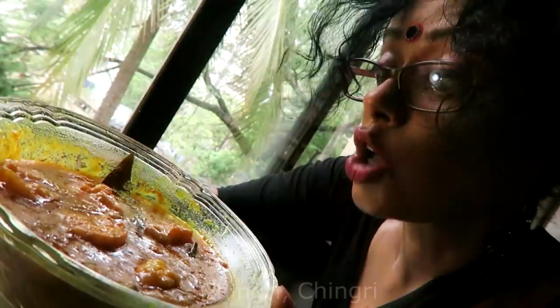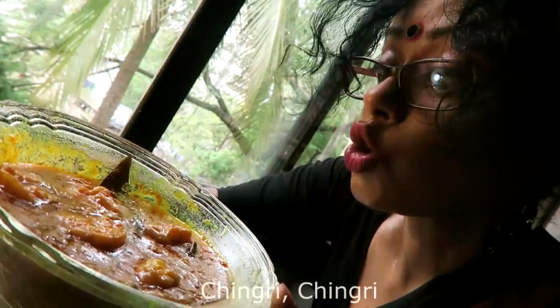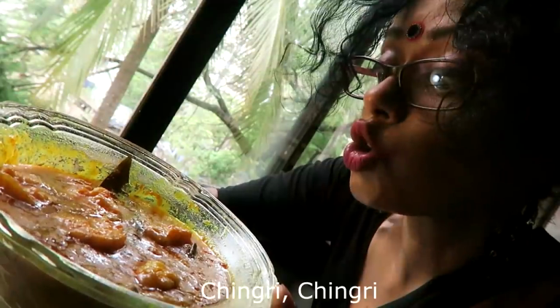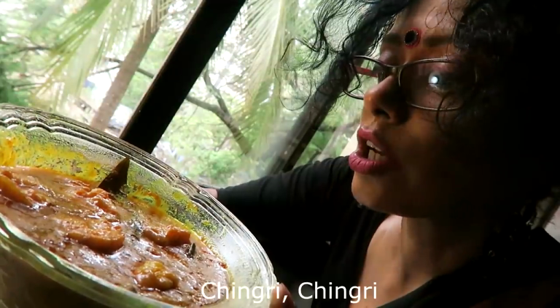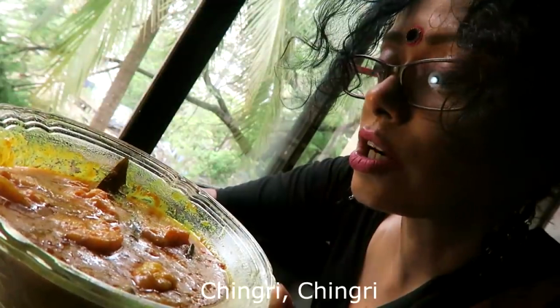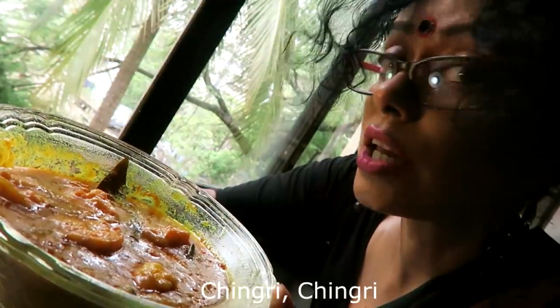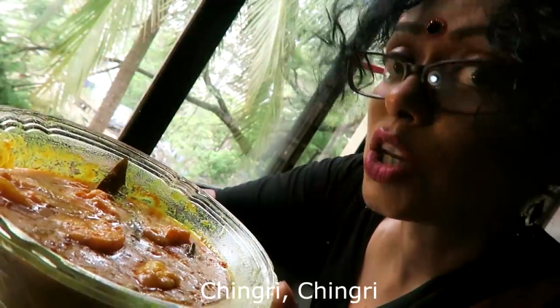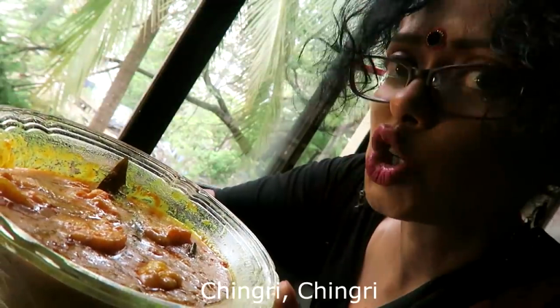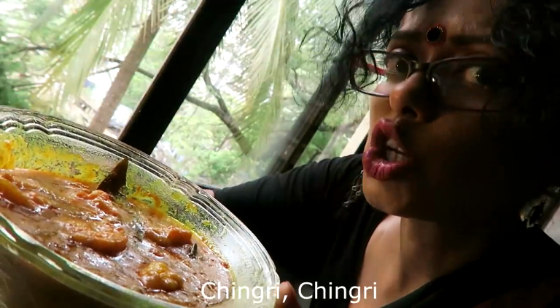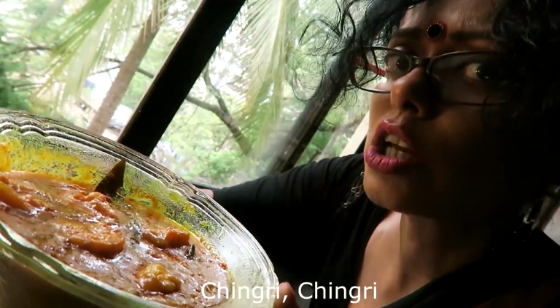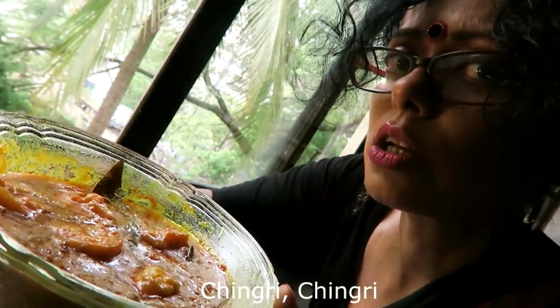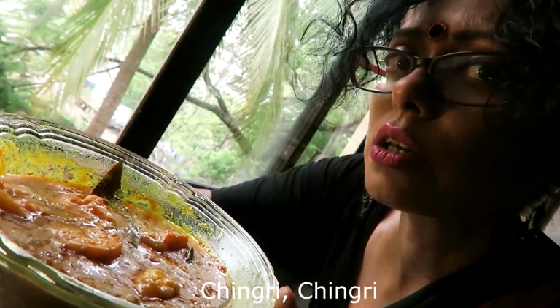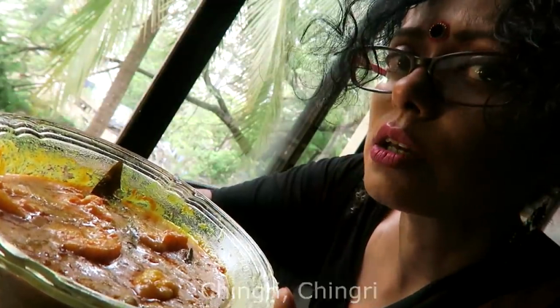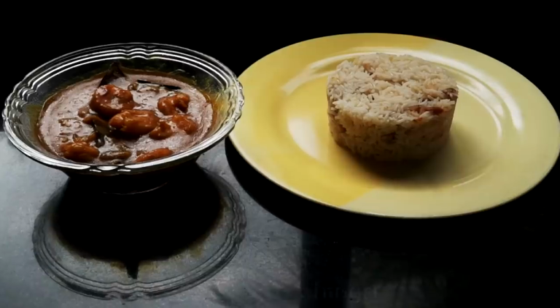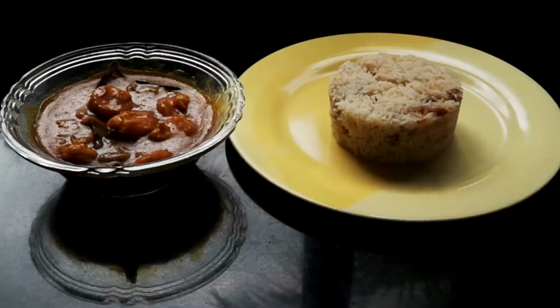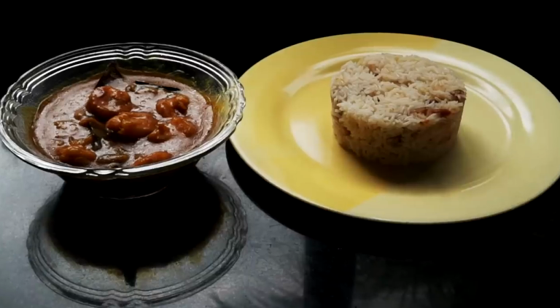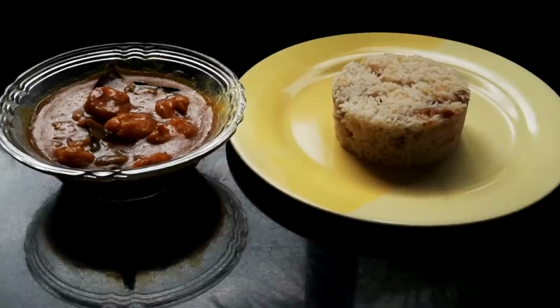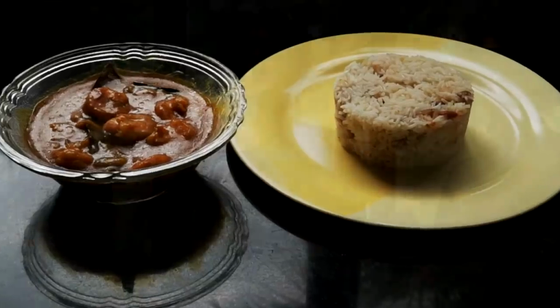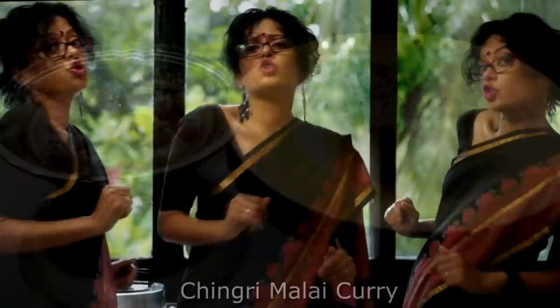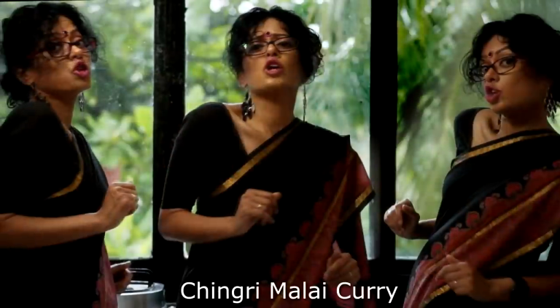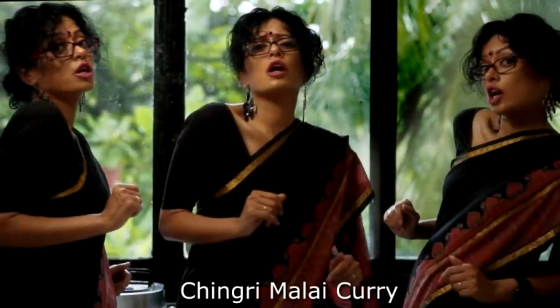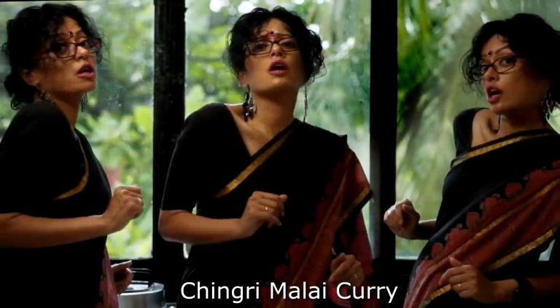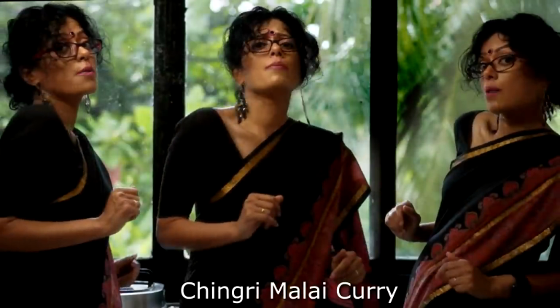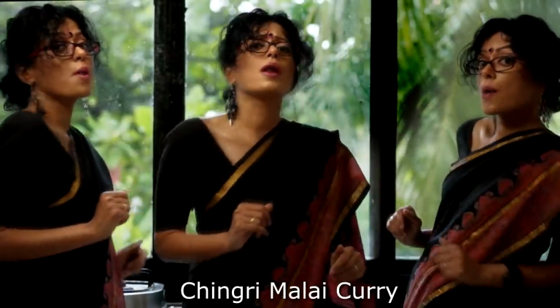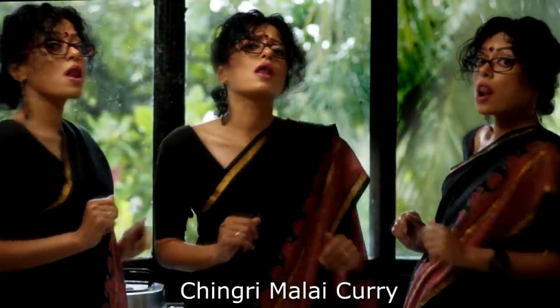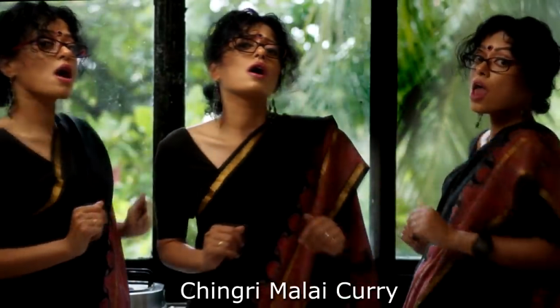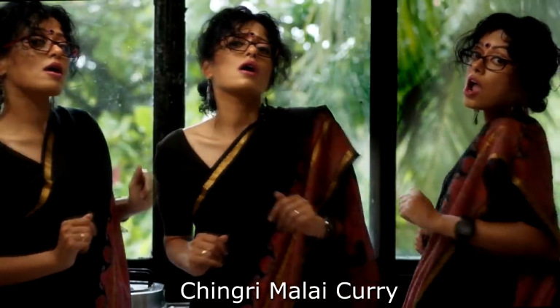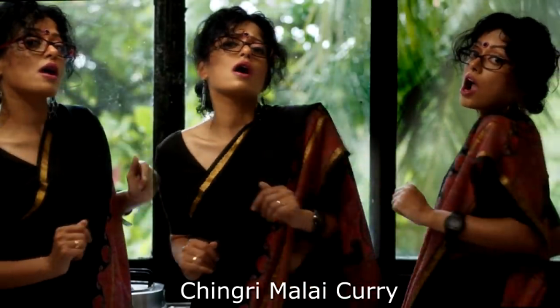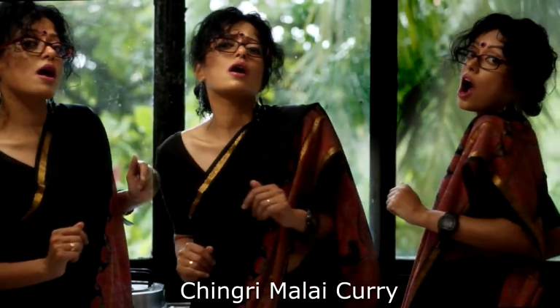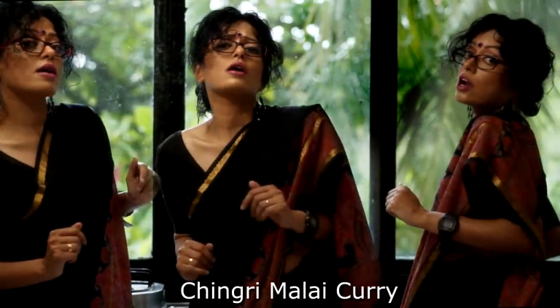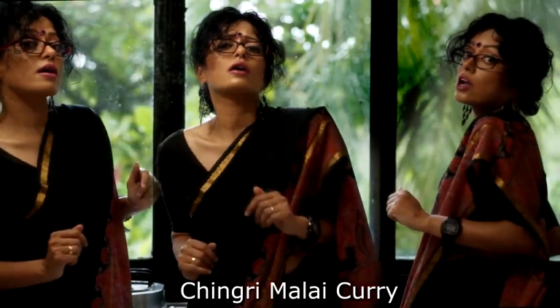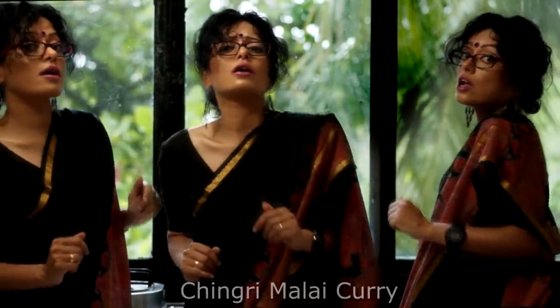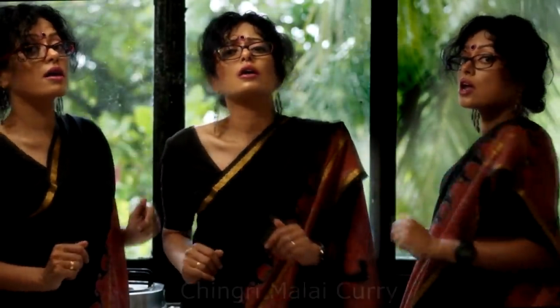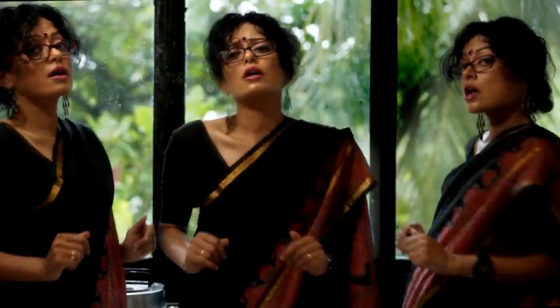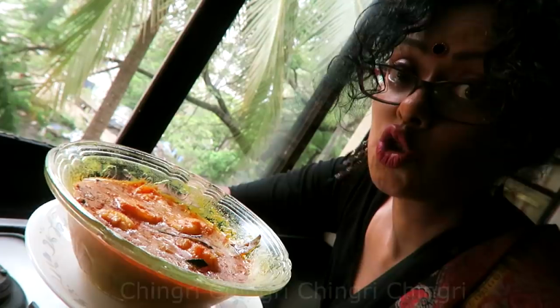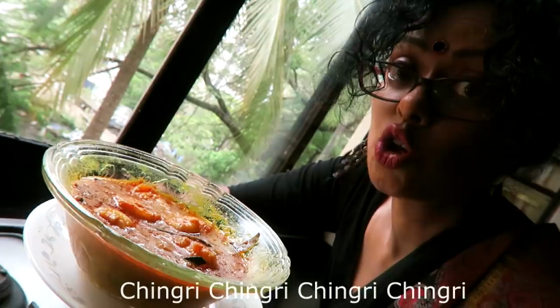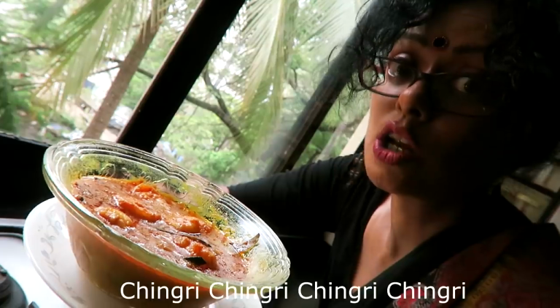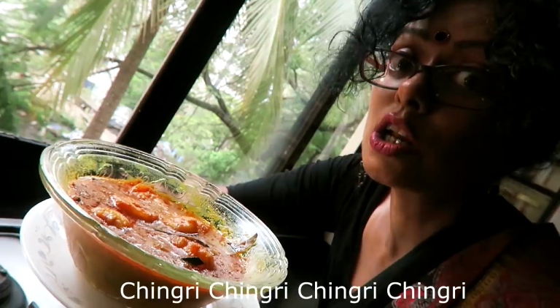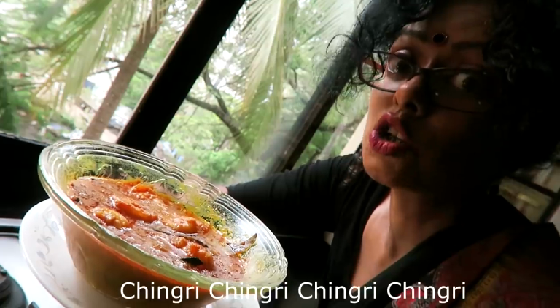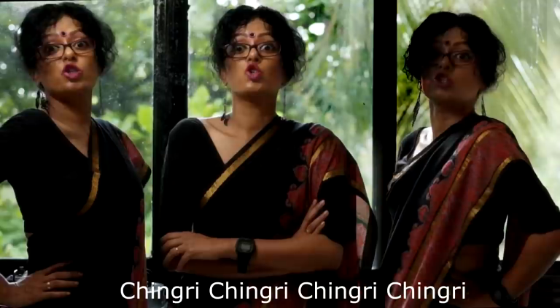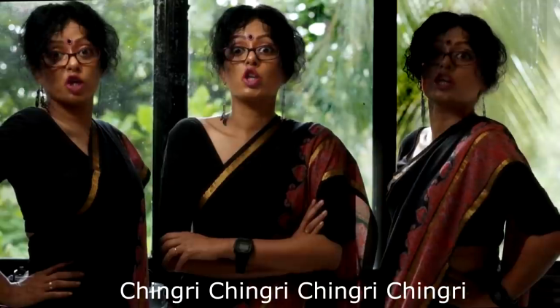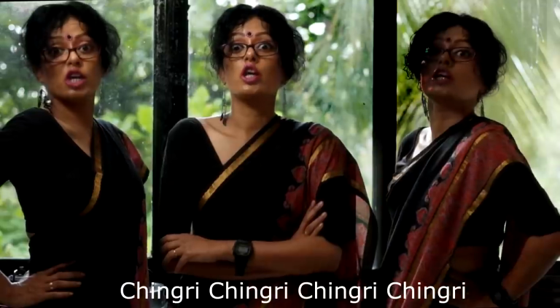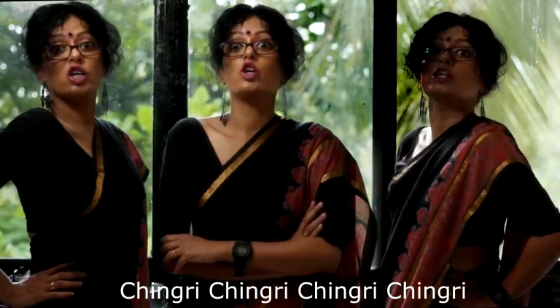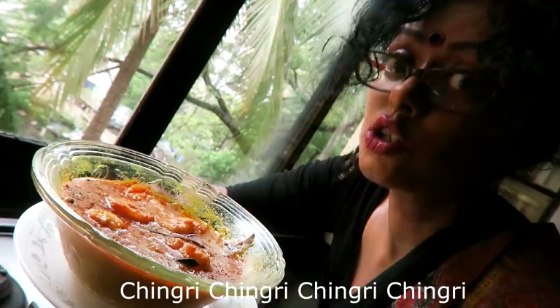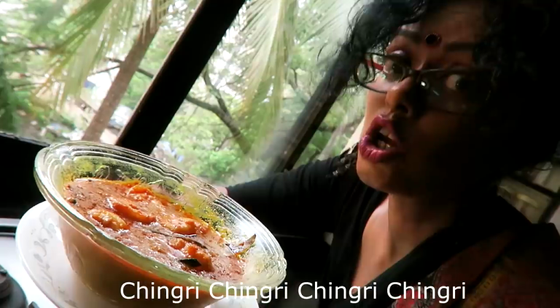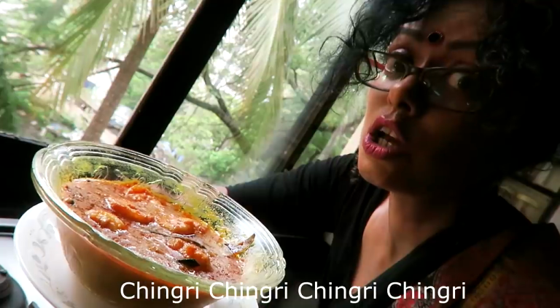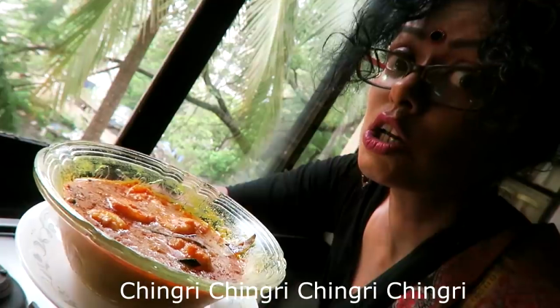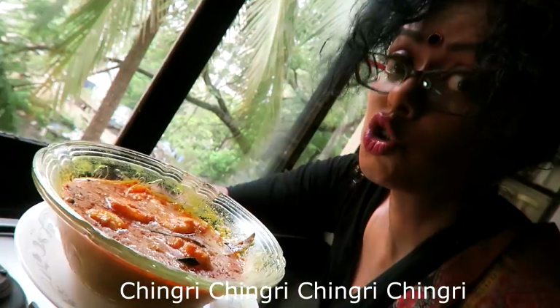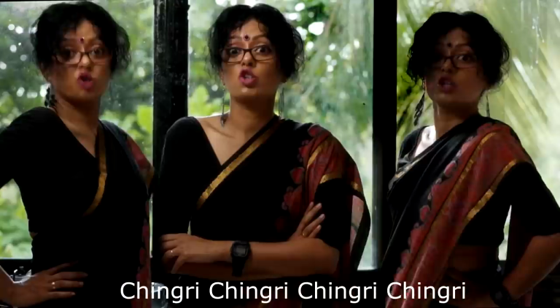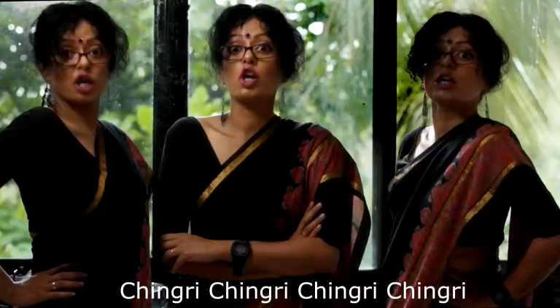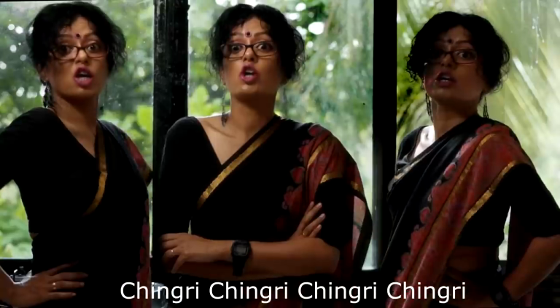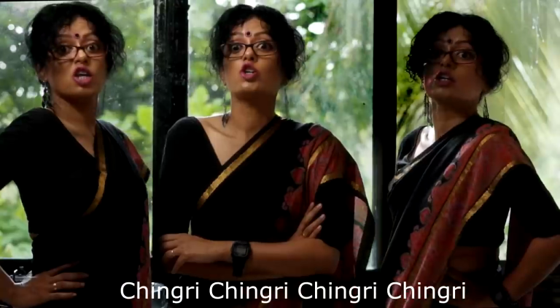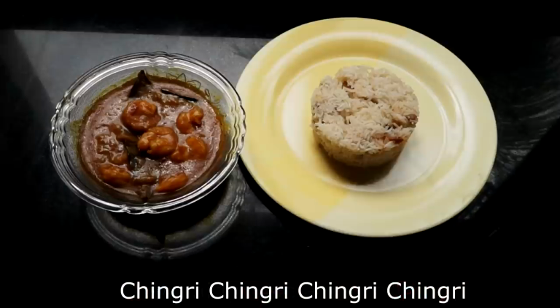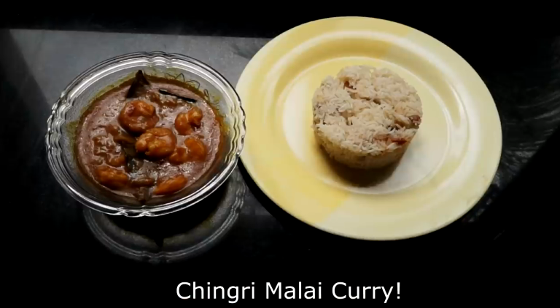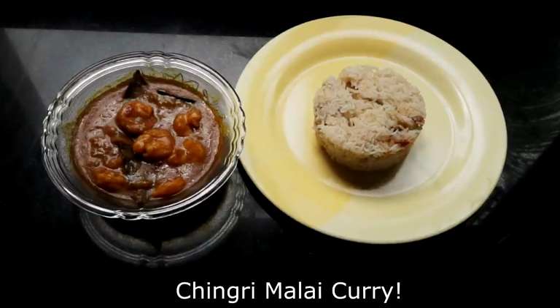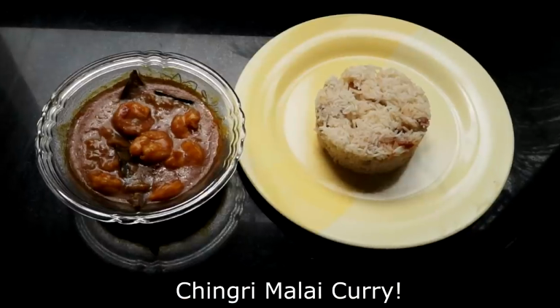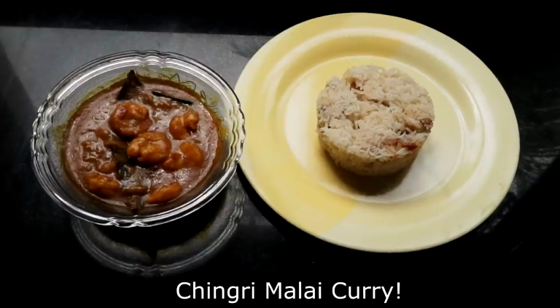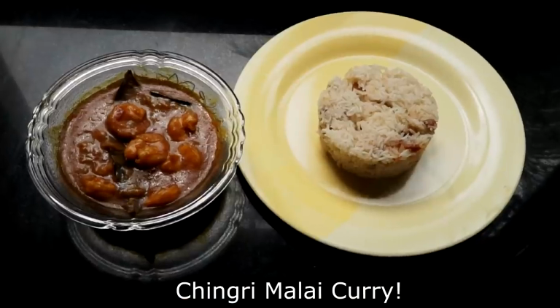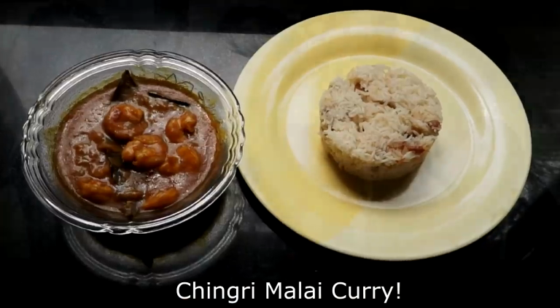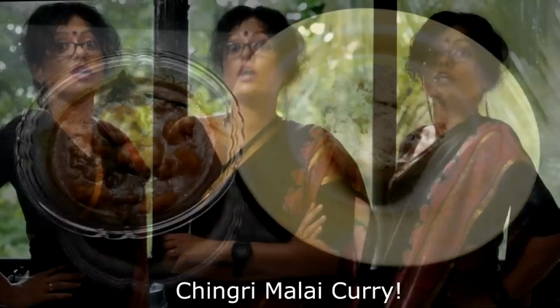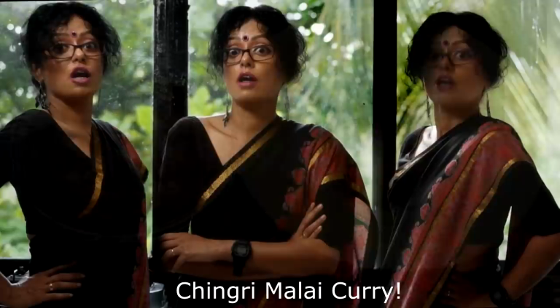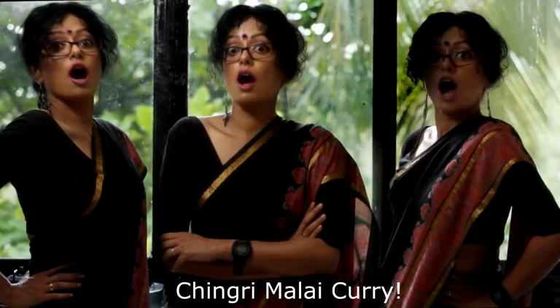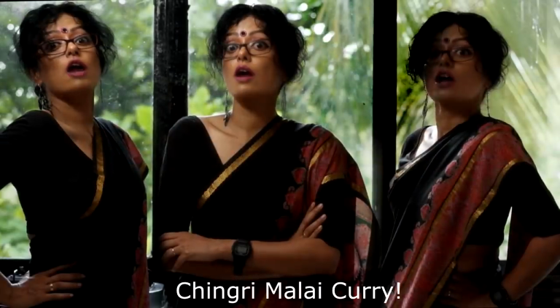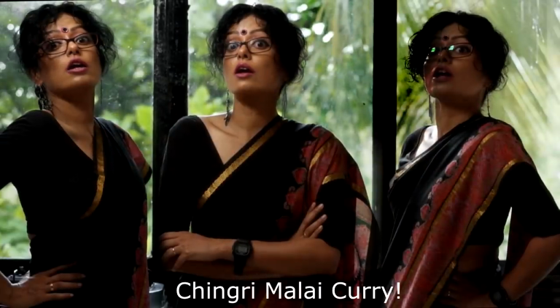Chingri Chingri, Chingri Malai curry. Chingri Chingri, Chingri Malai curry.